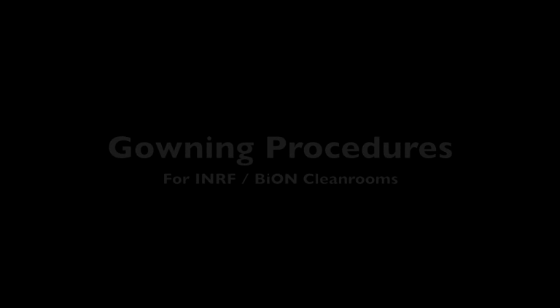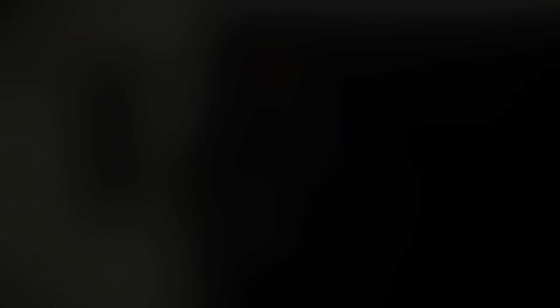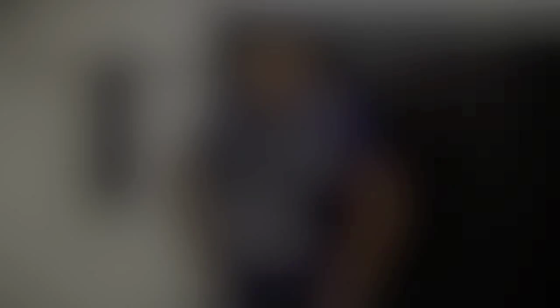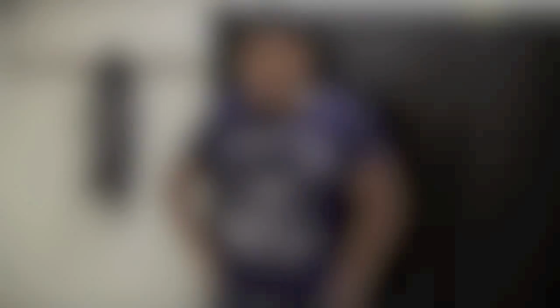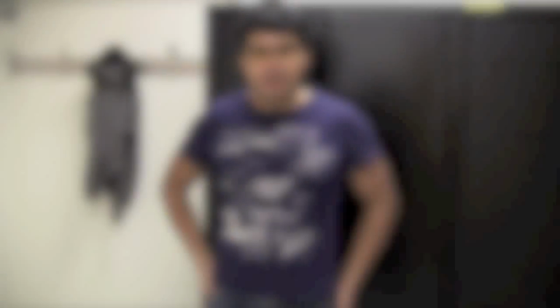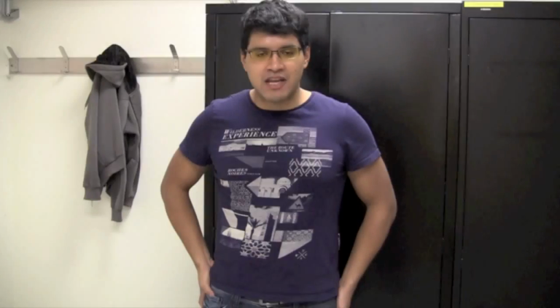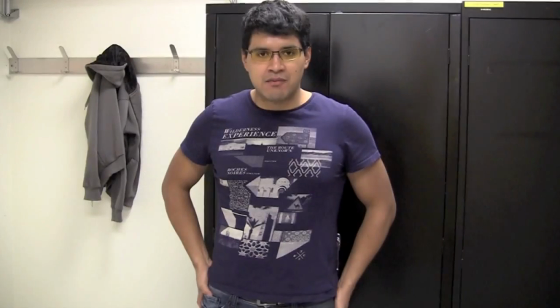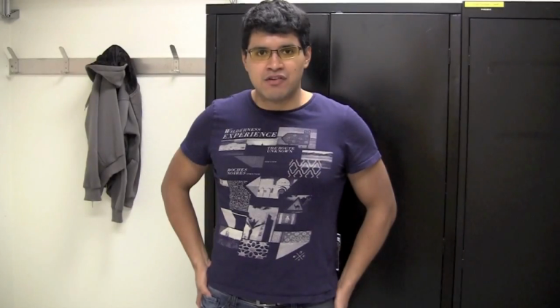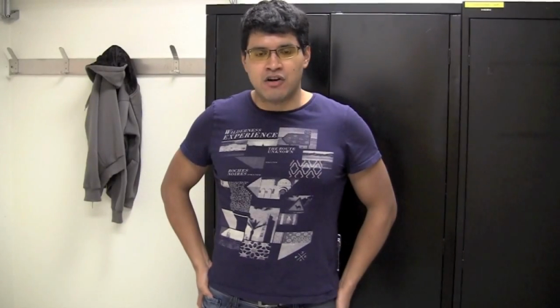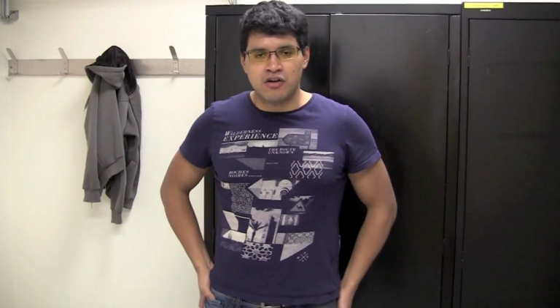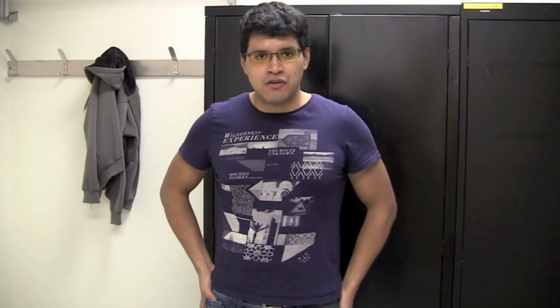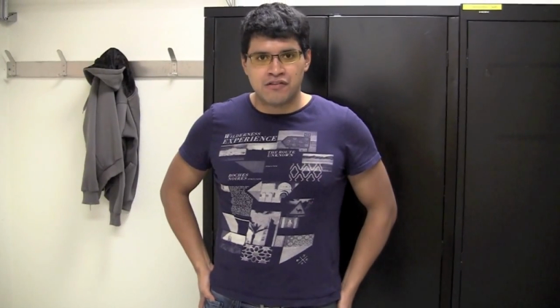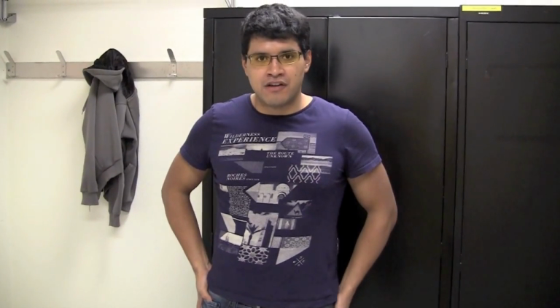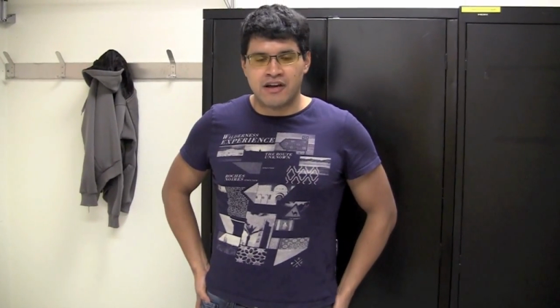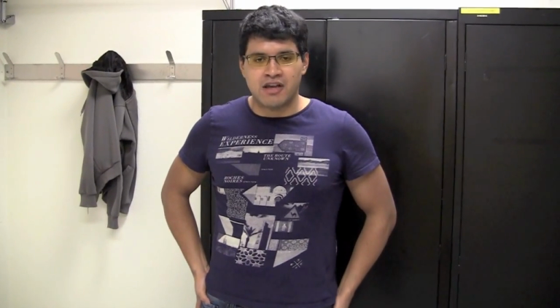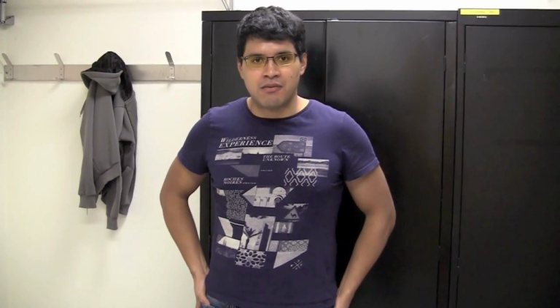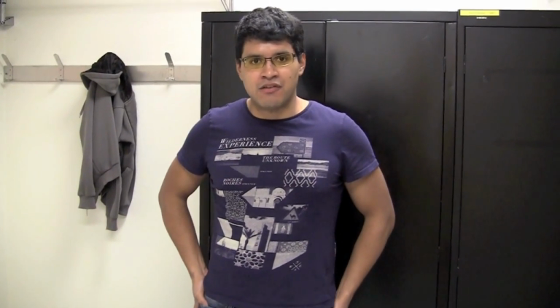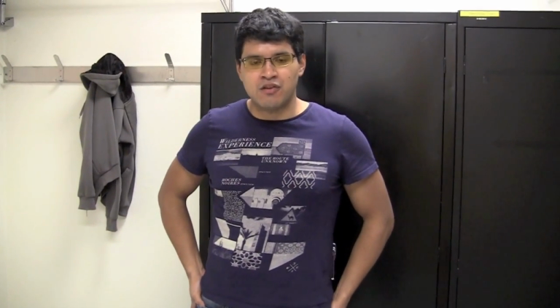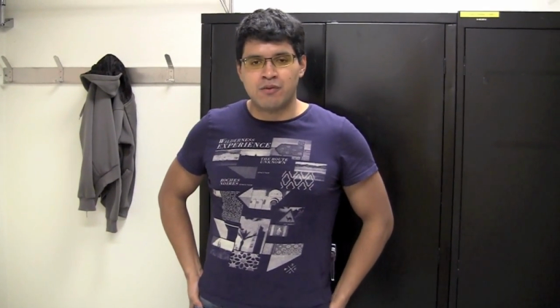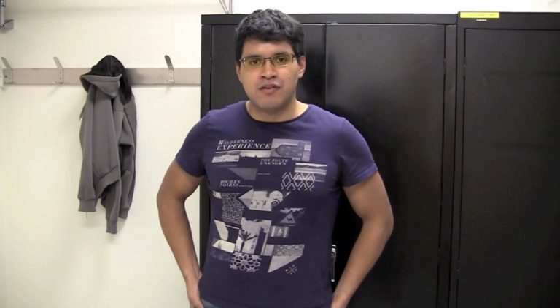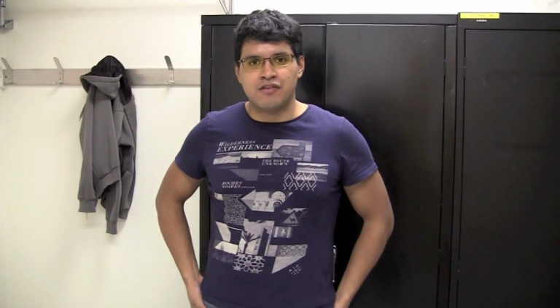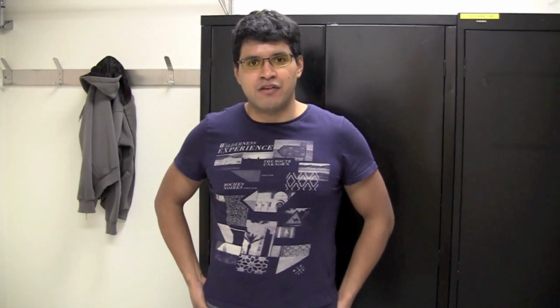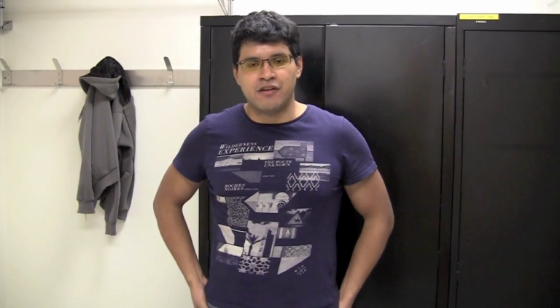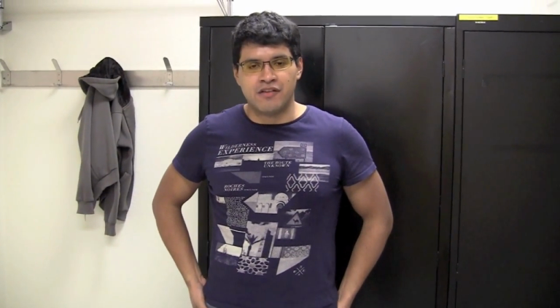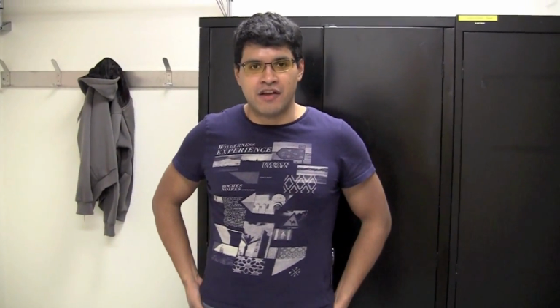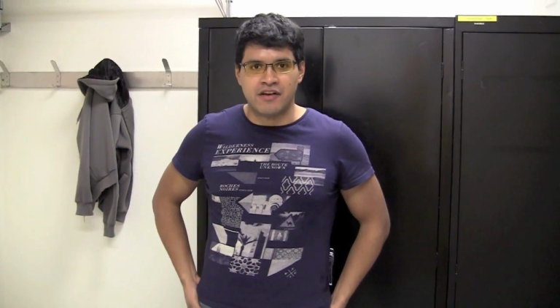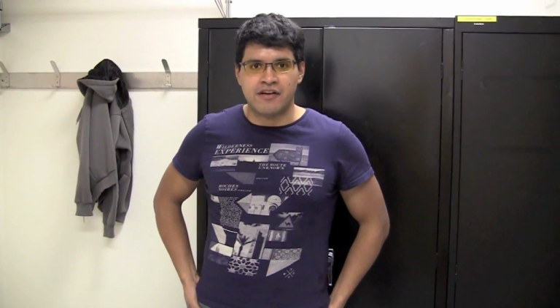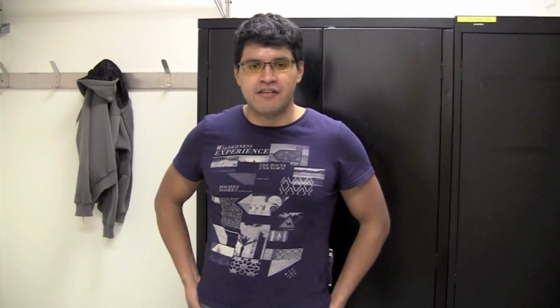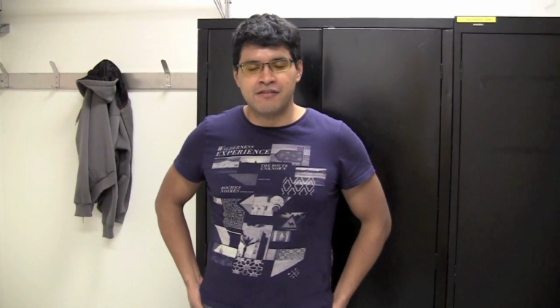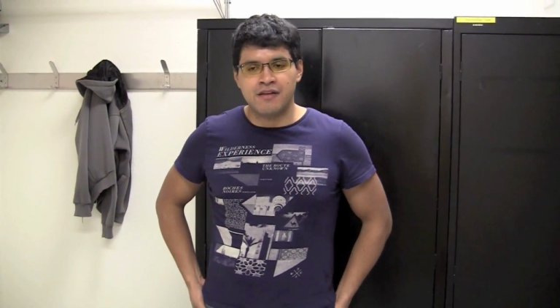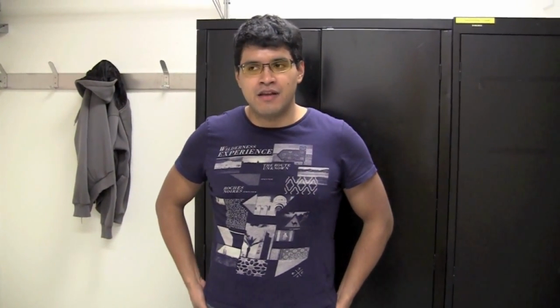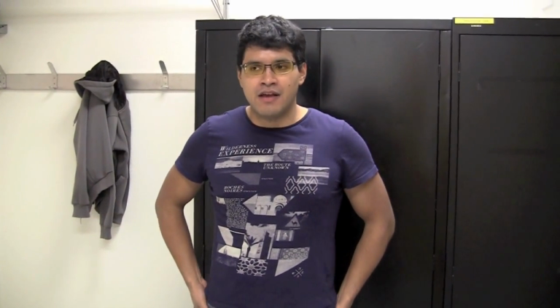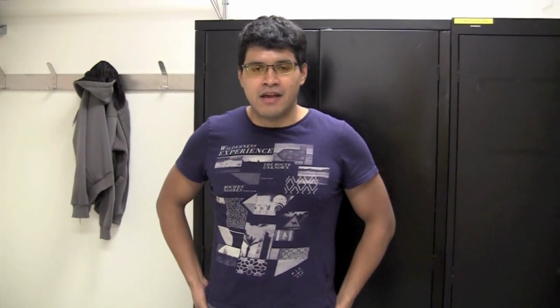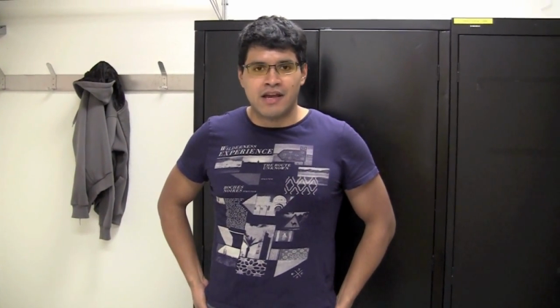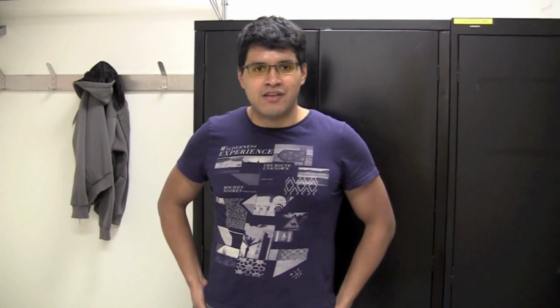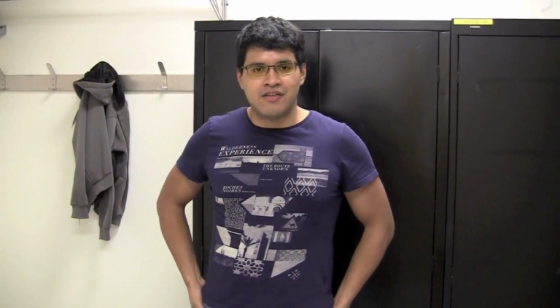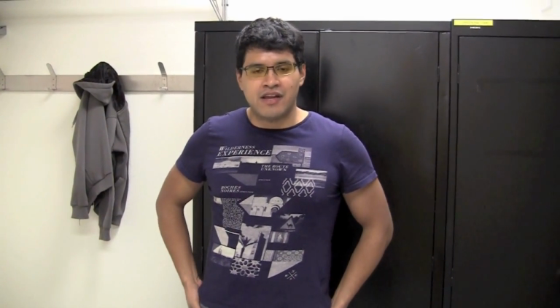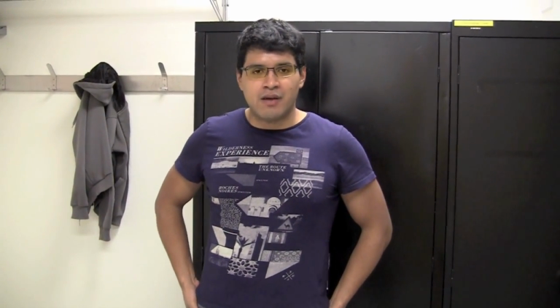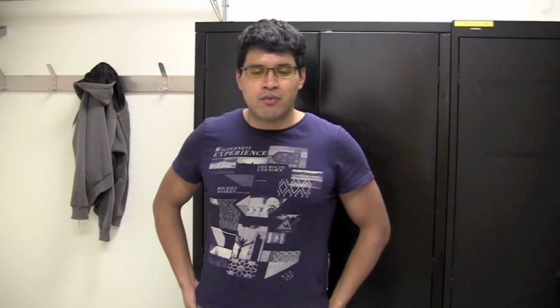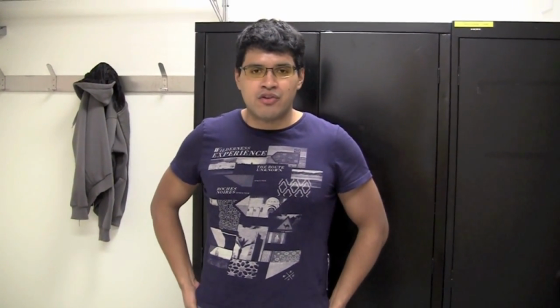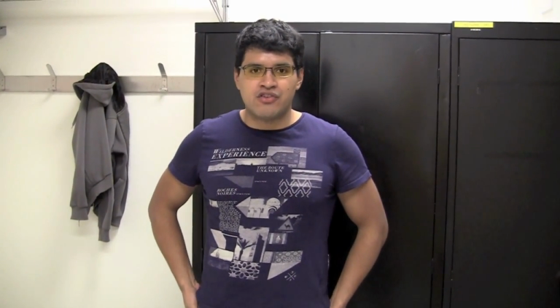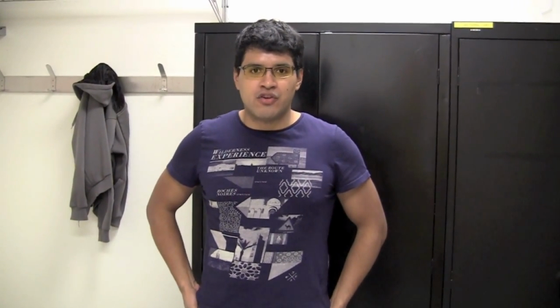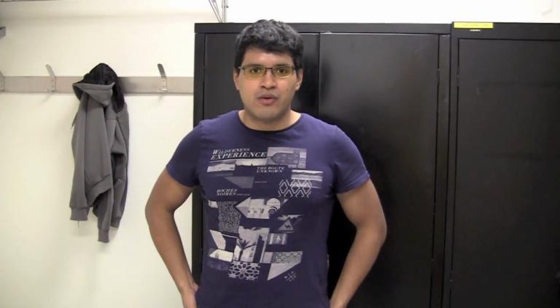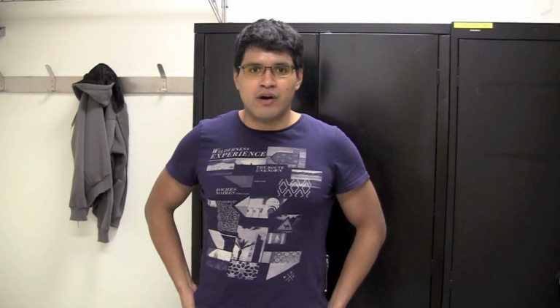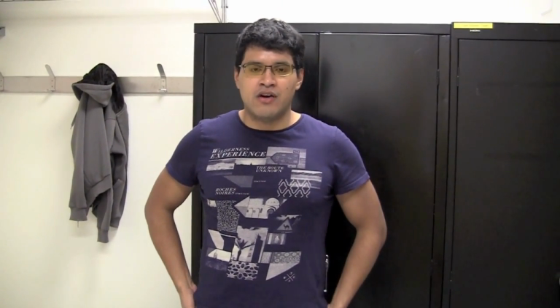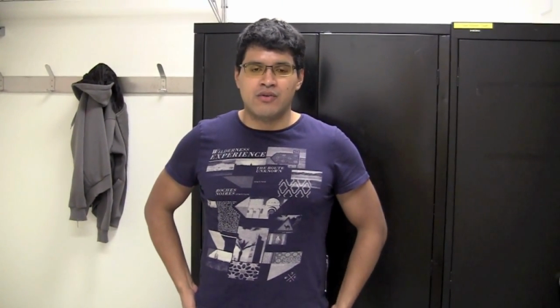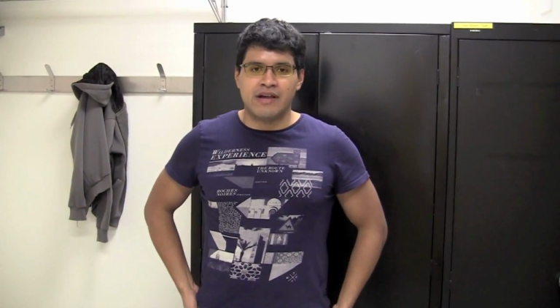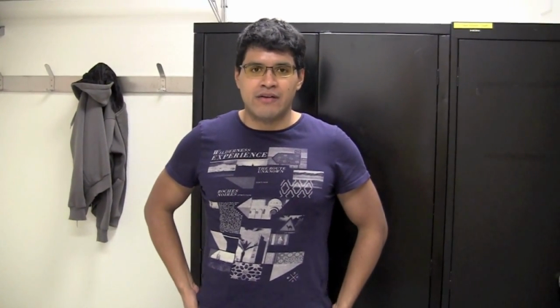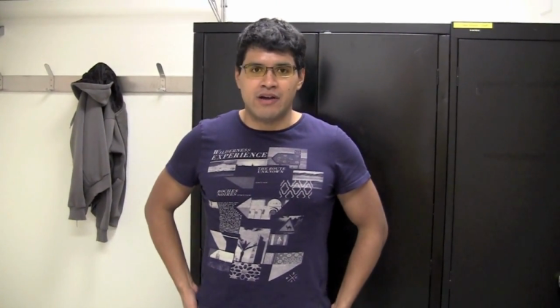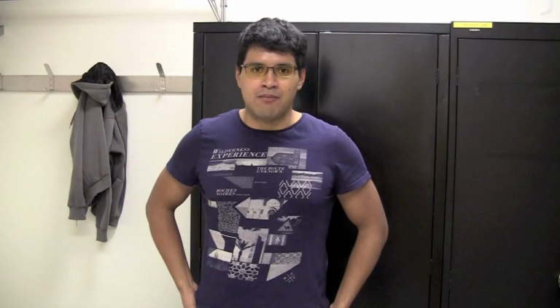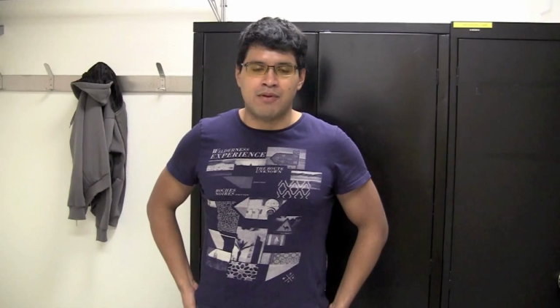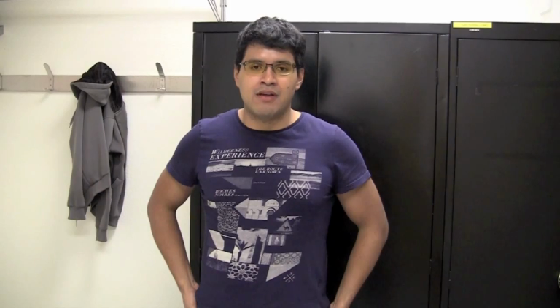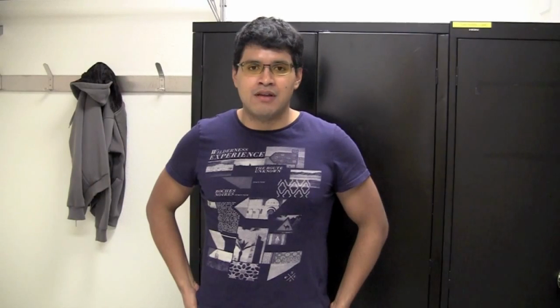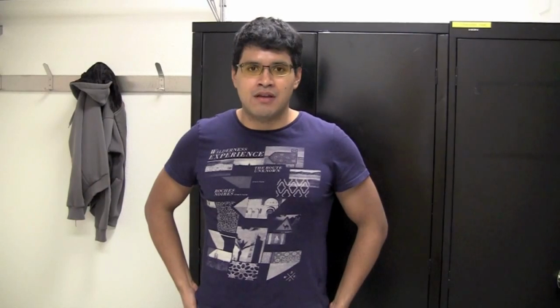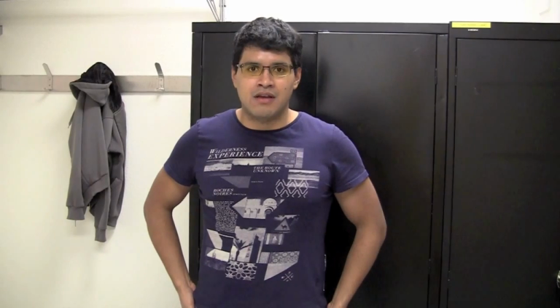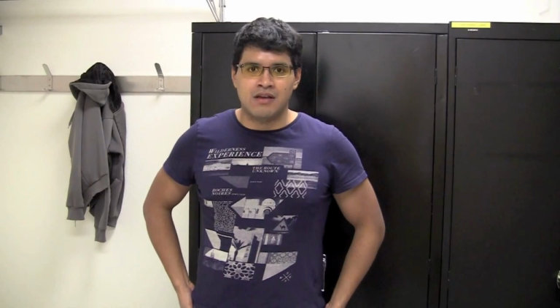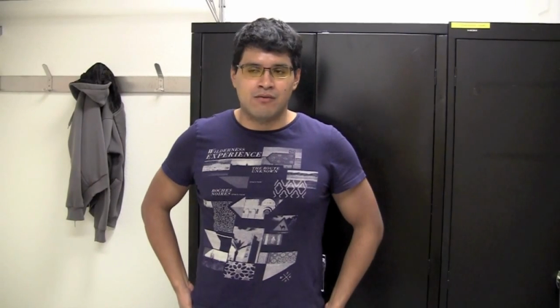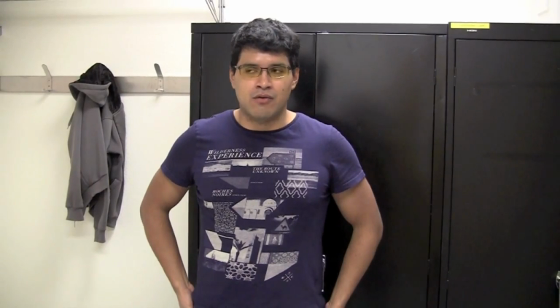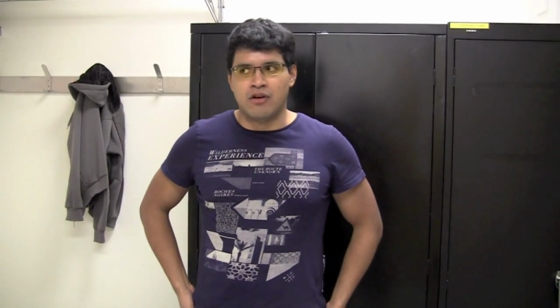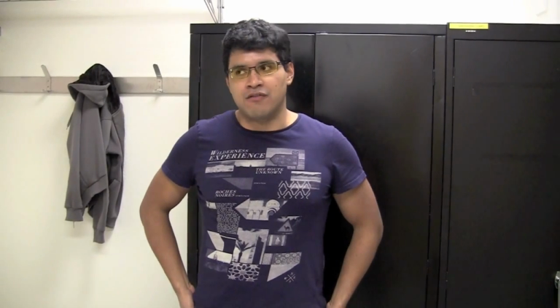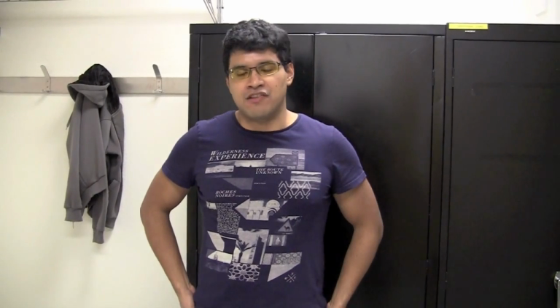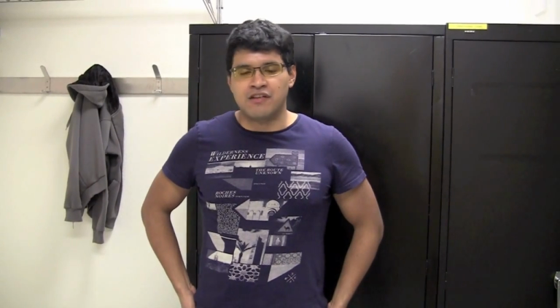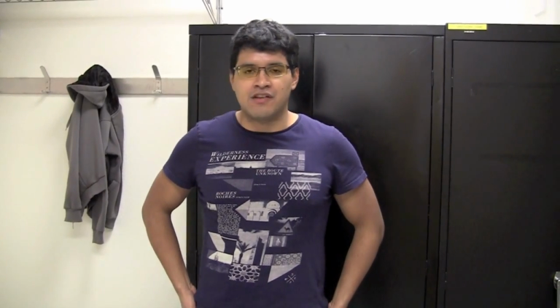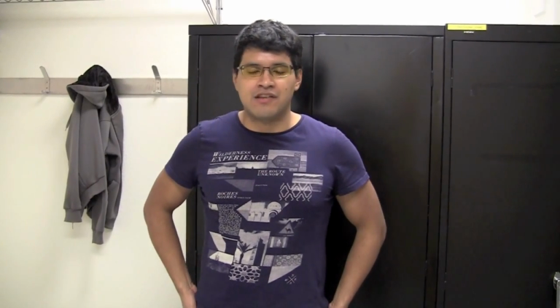Hi, my name is Karls. I am a super user here at the ANRF and today I'm going to show you how to get in and out of our facilities.